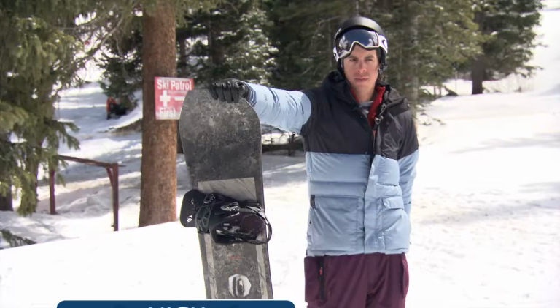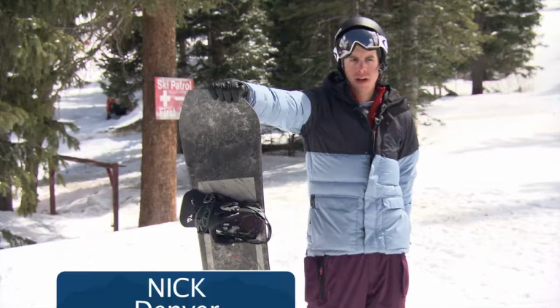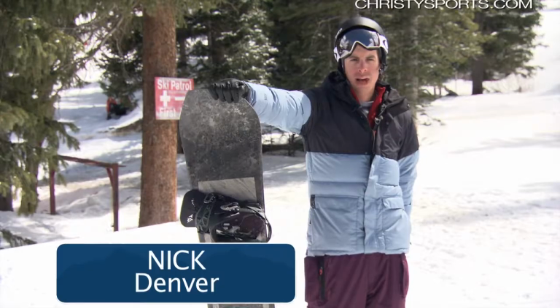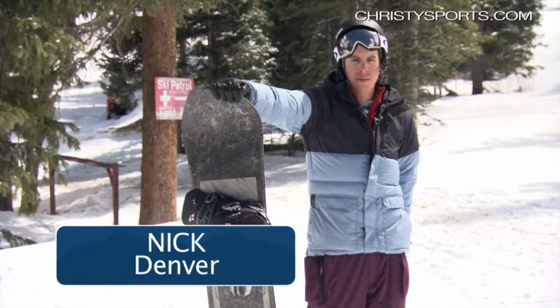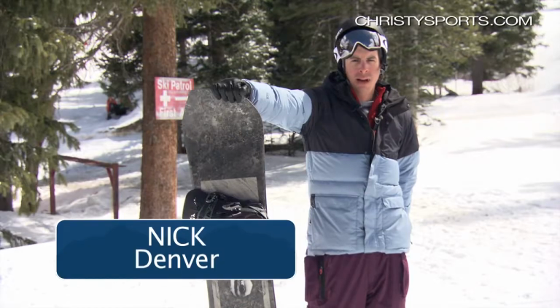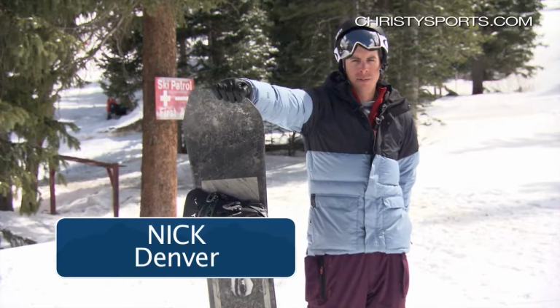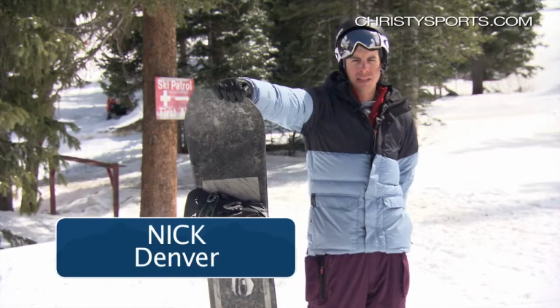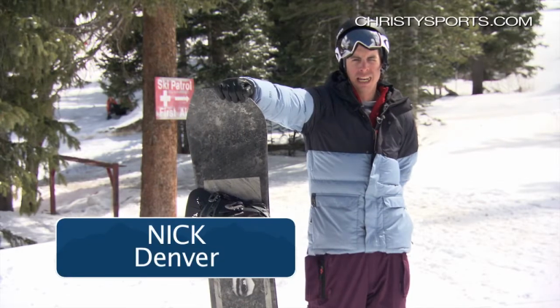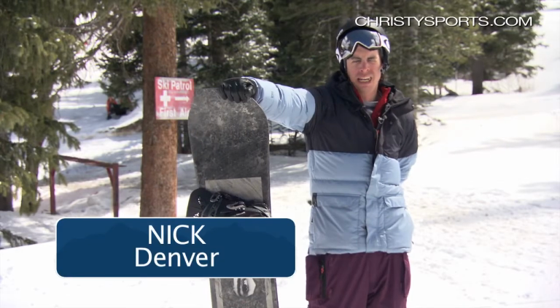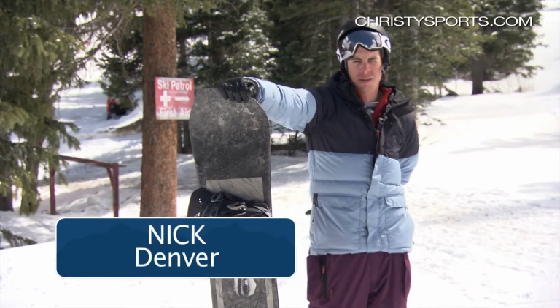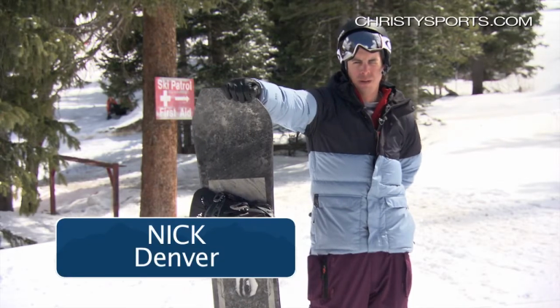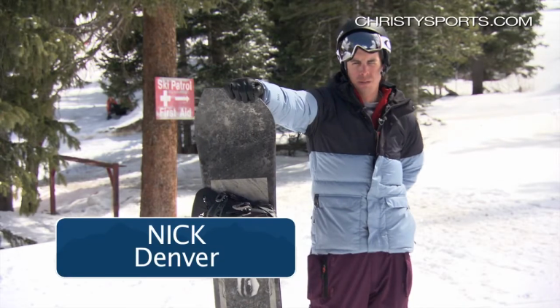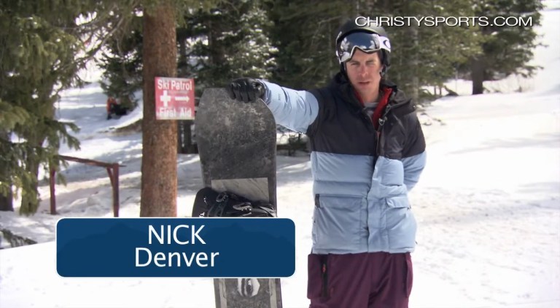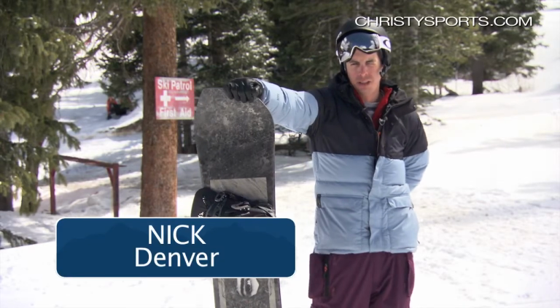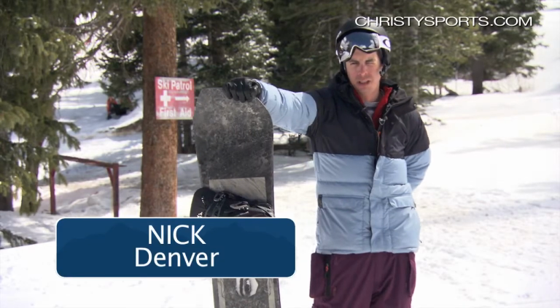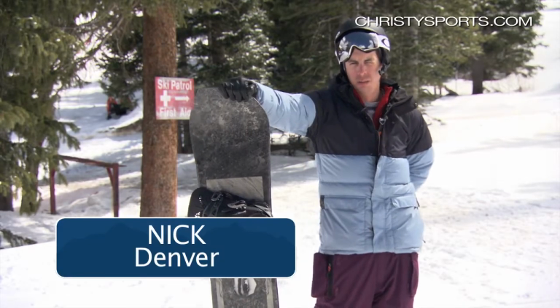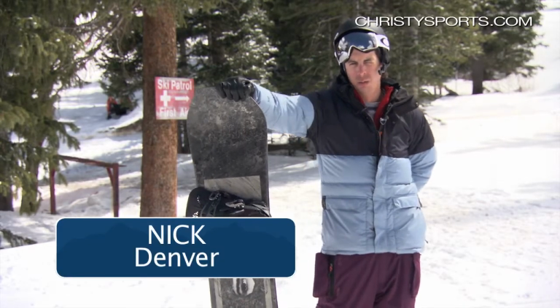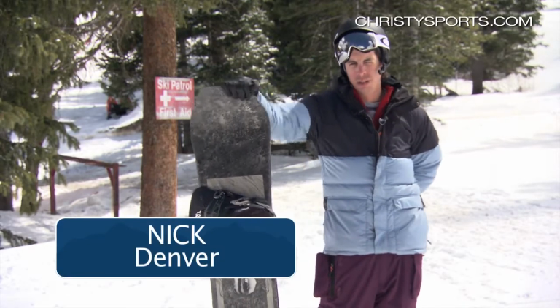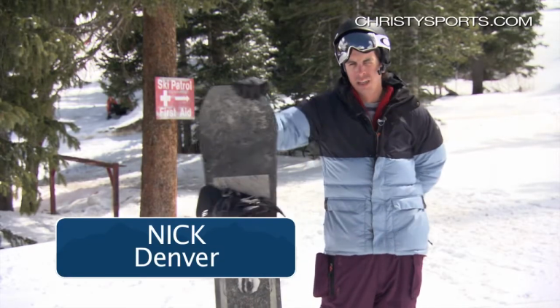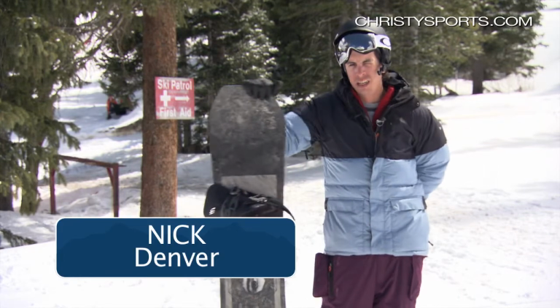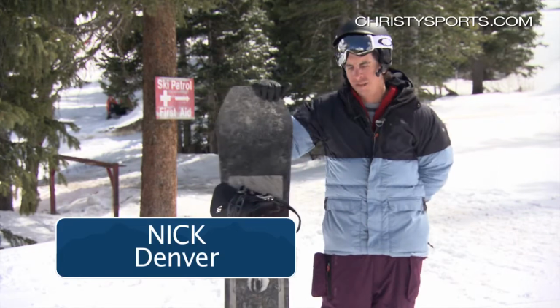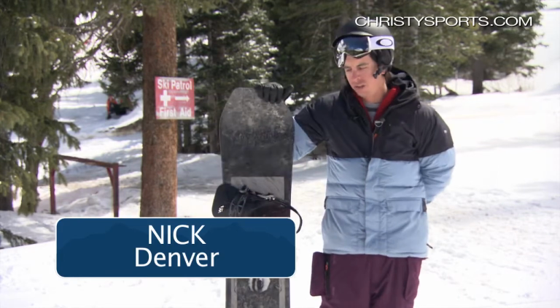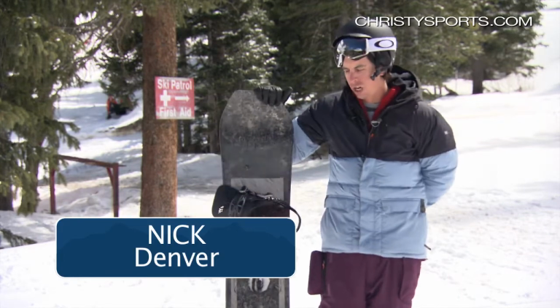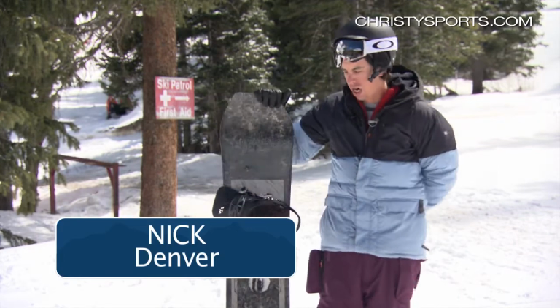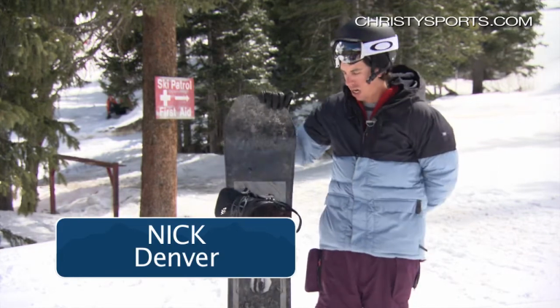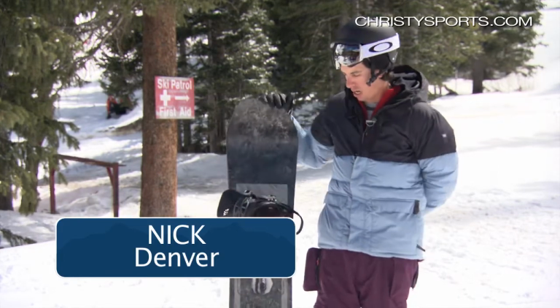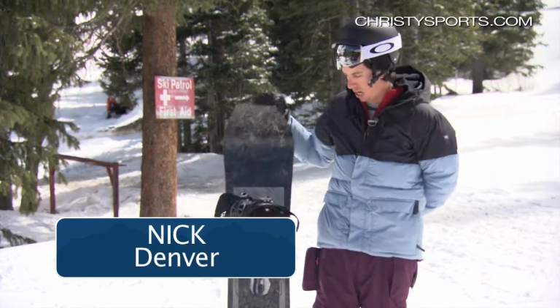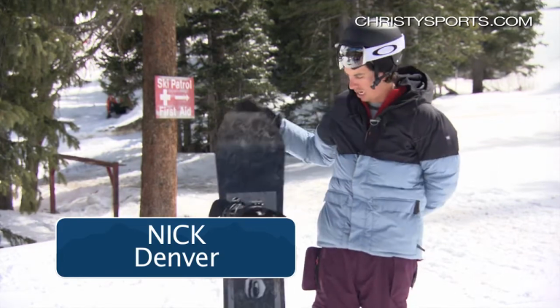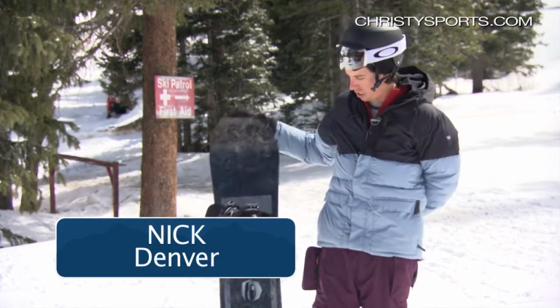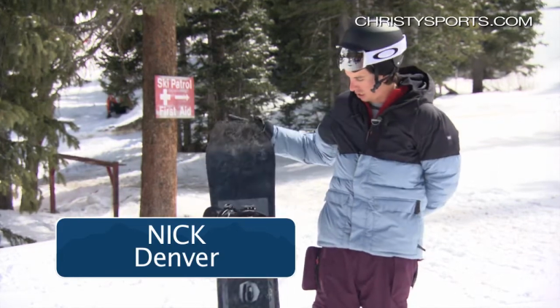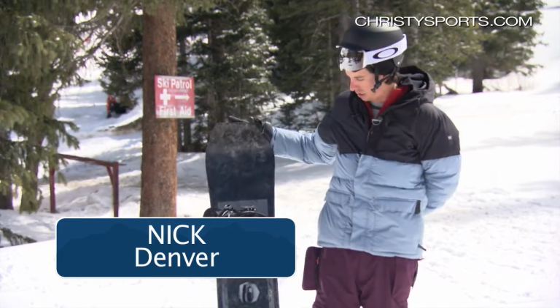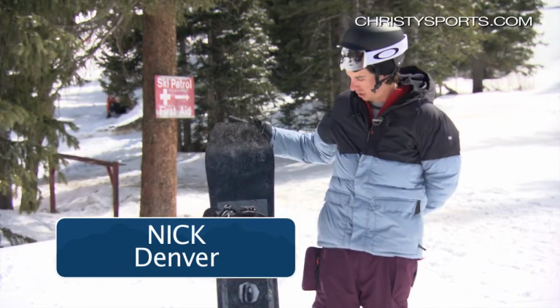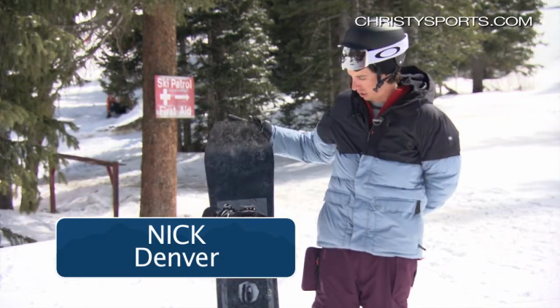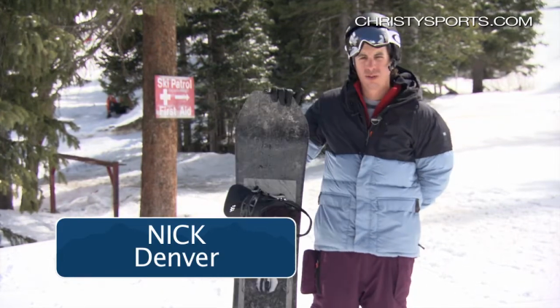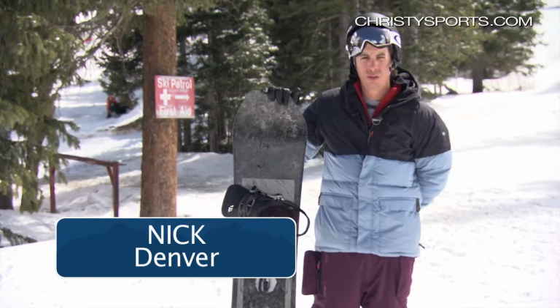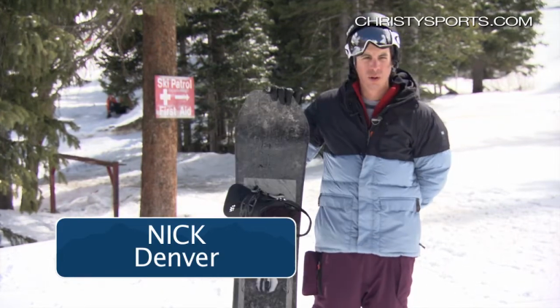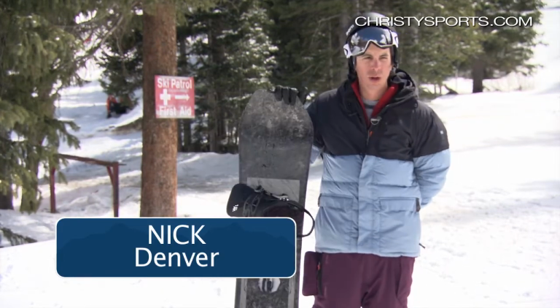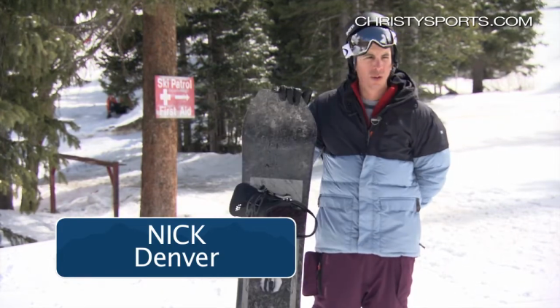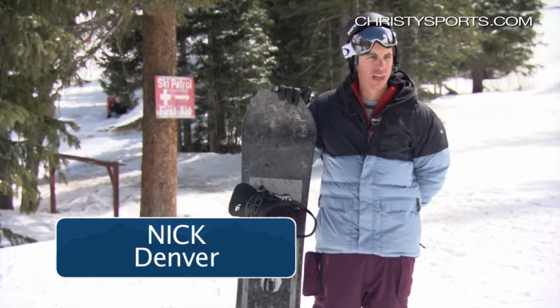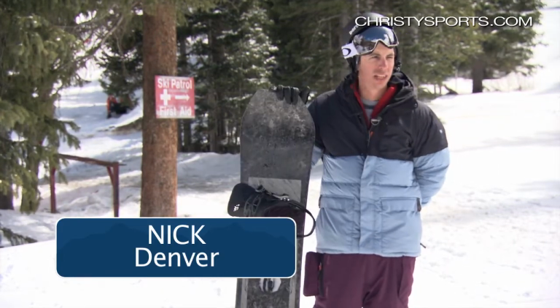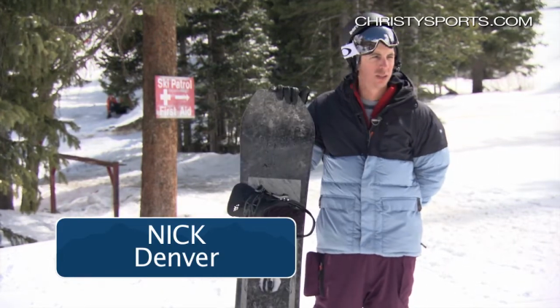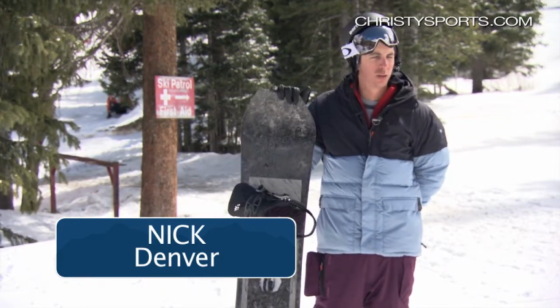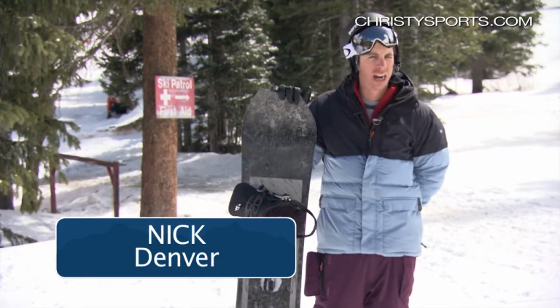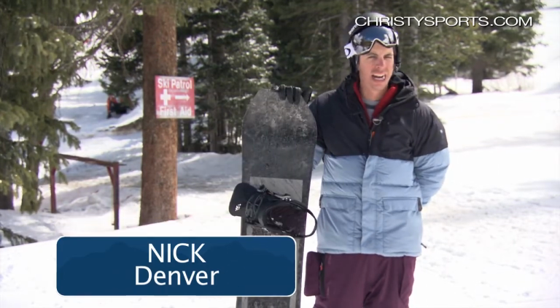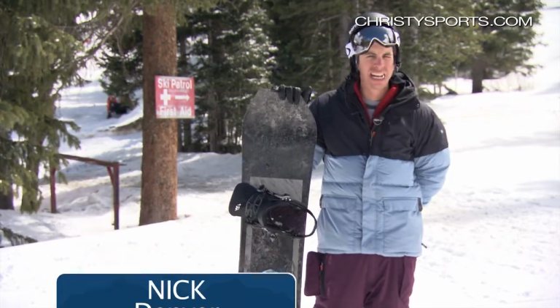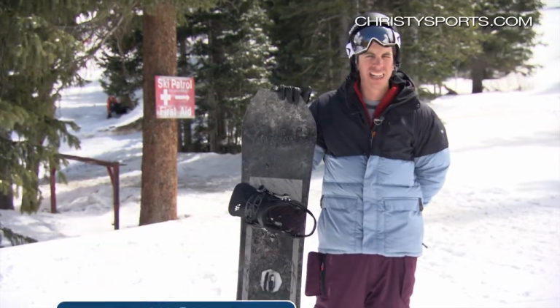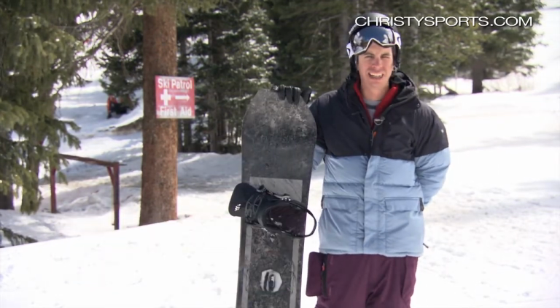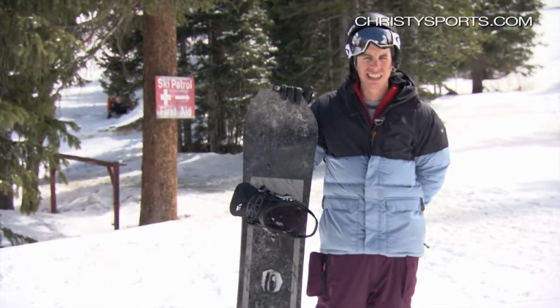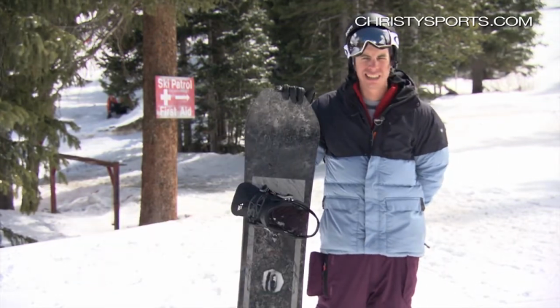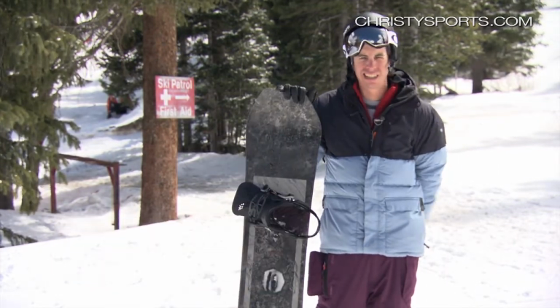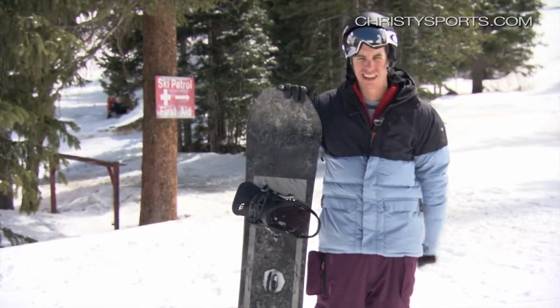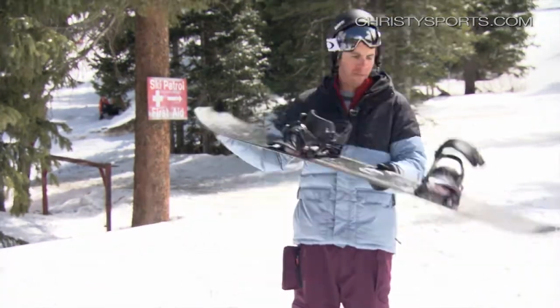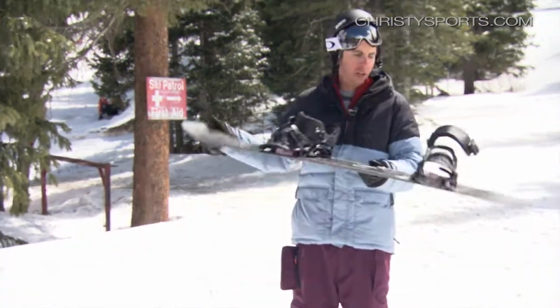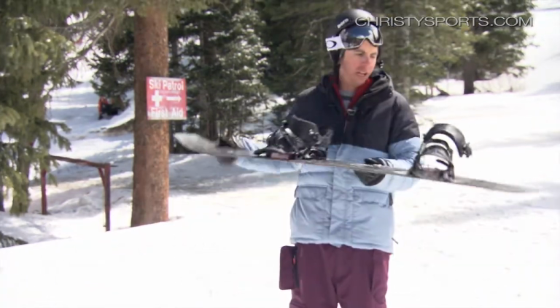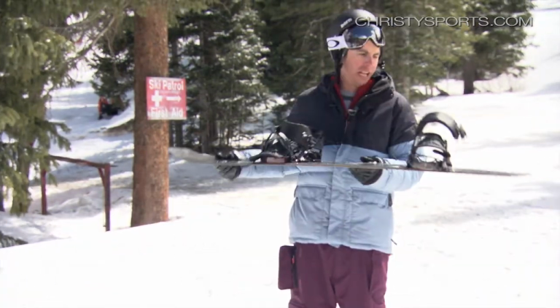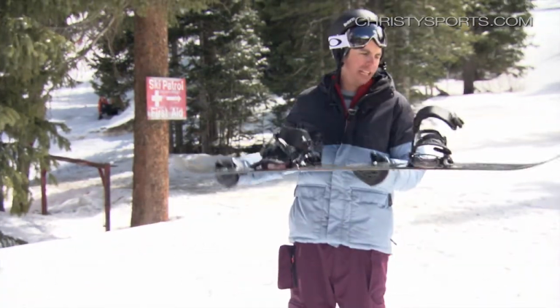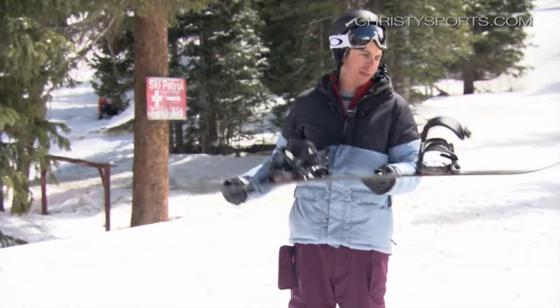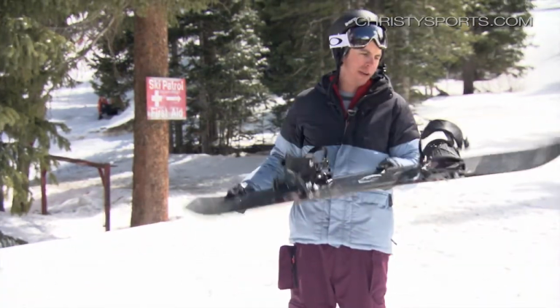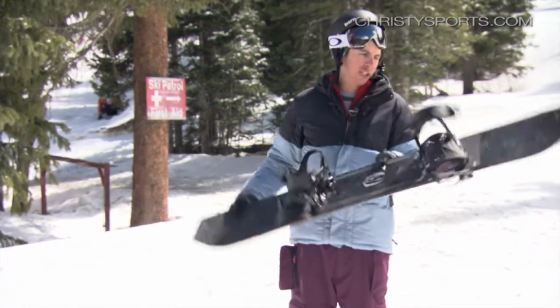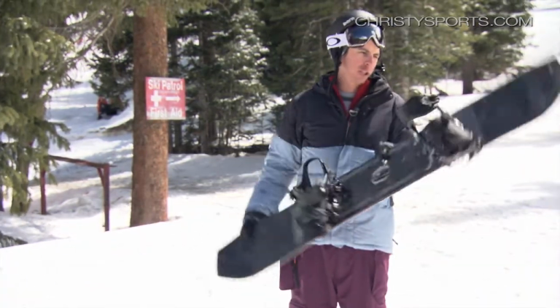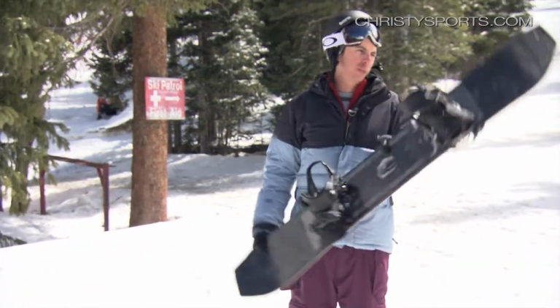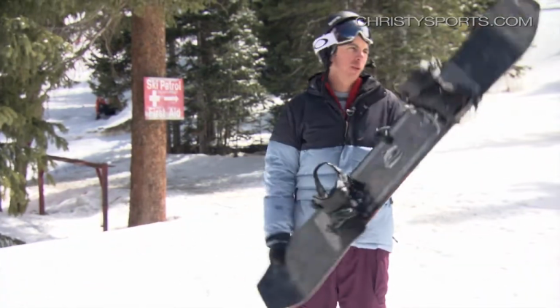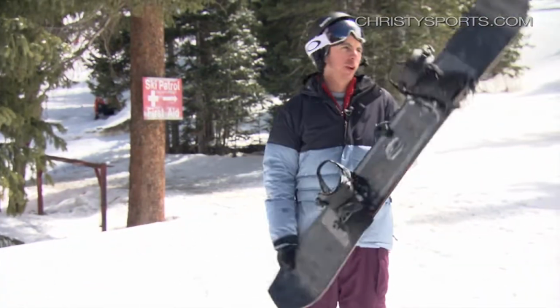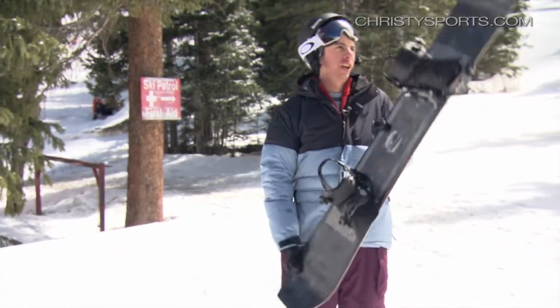Hi, my name is Nick. I'm from Christie Sports in Denver. I just rode this Ride Helix — full asymmetrical board.